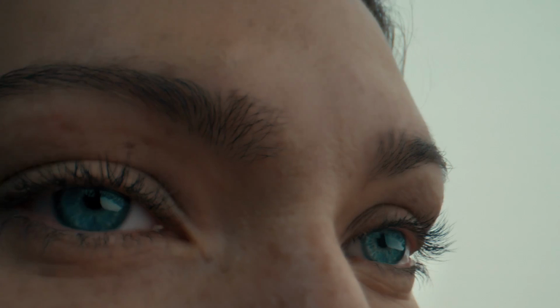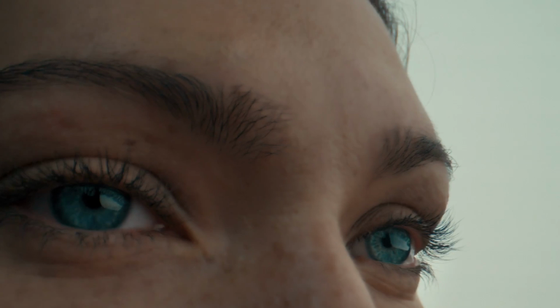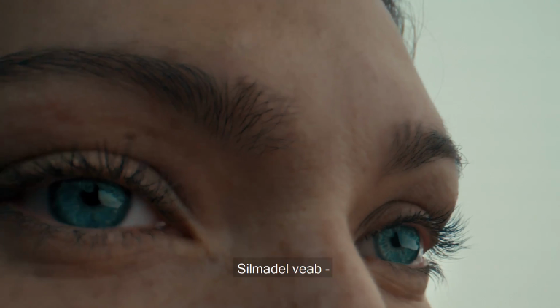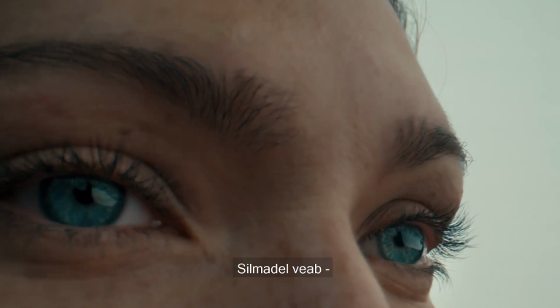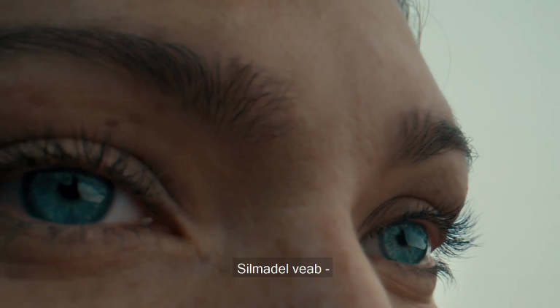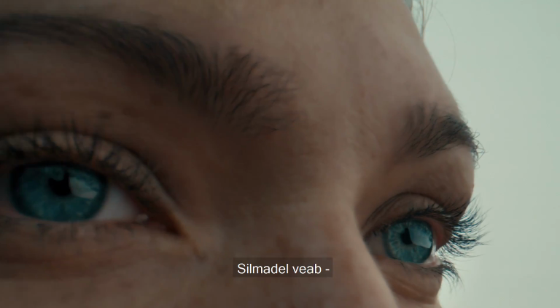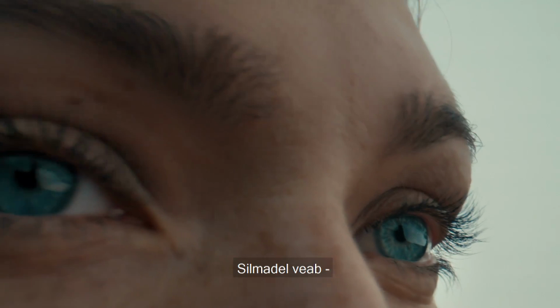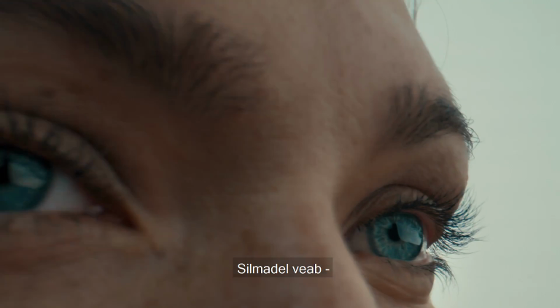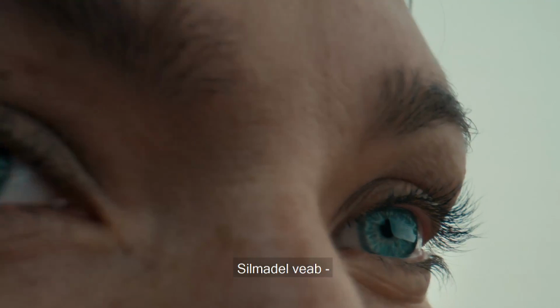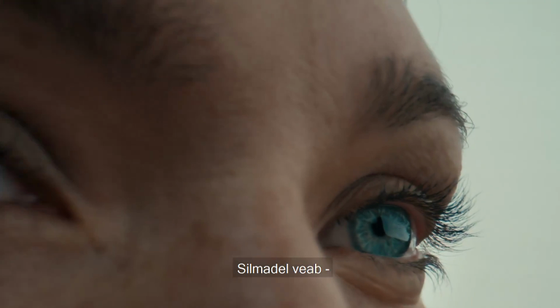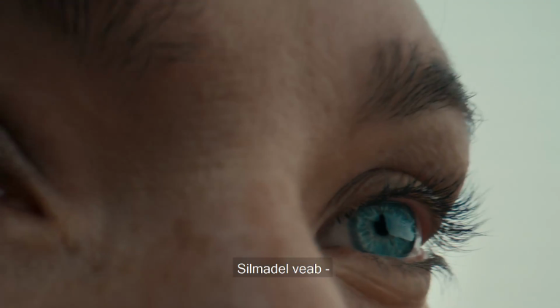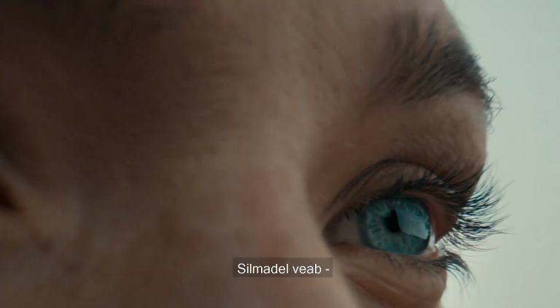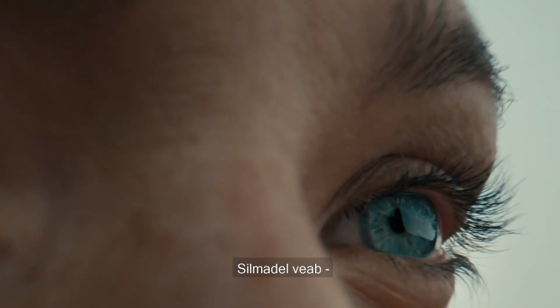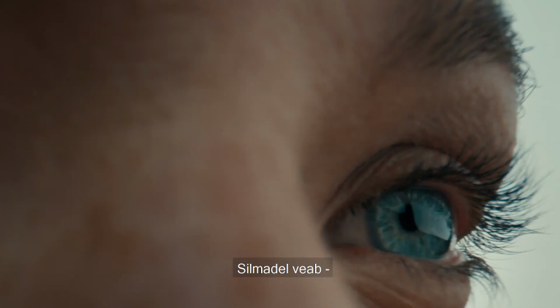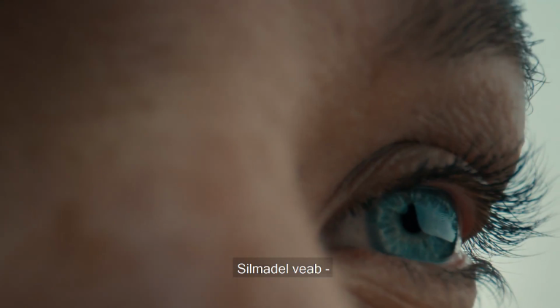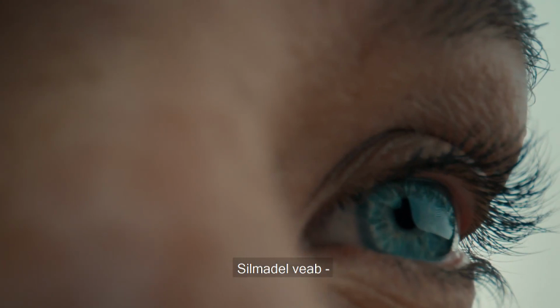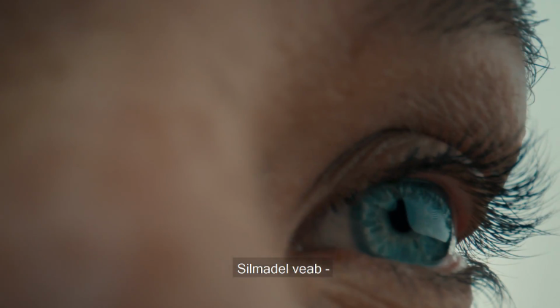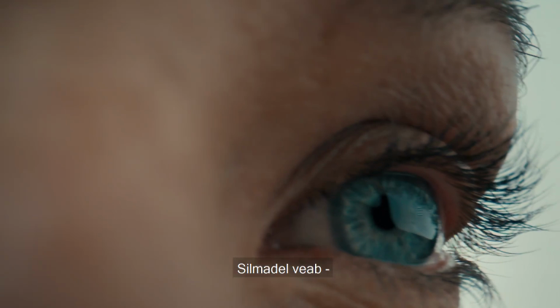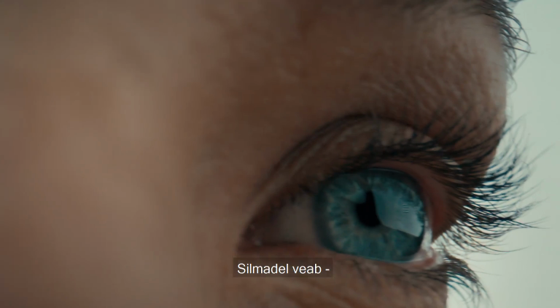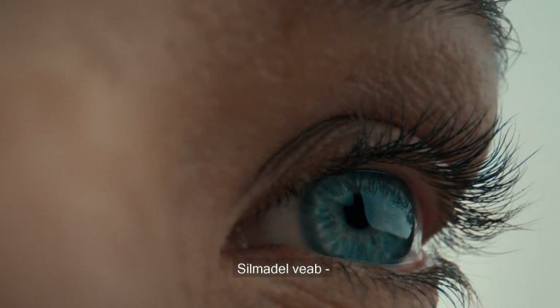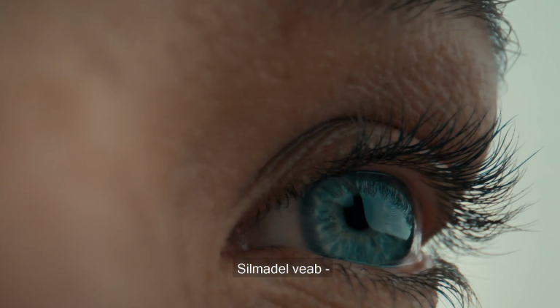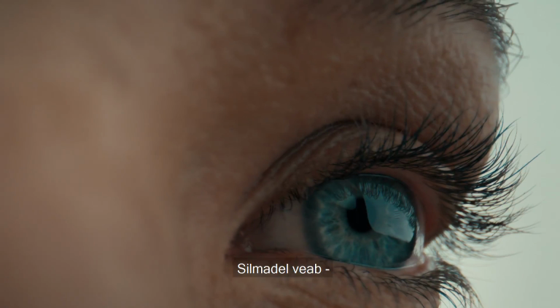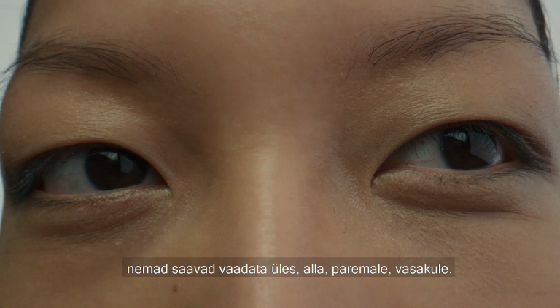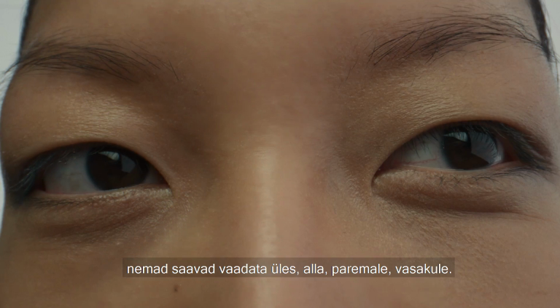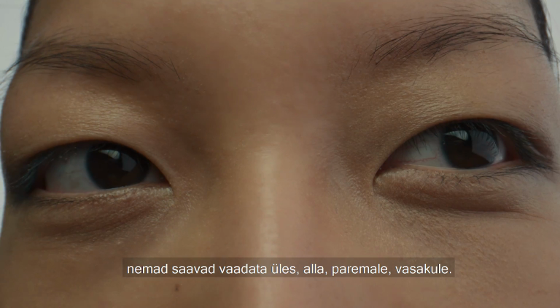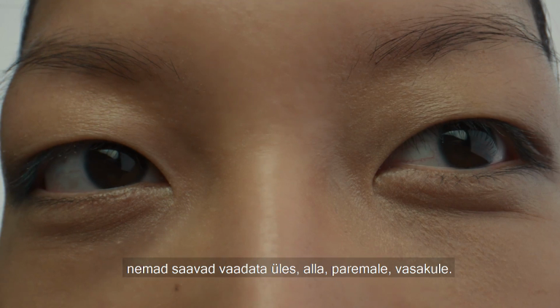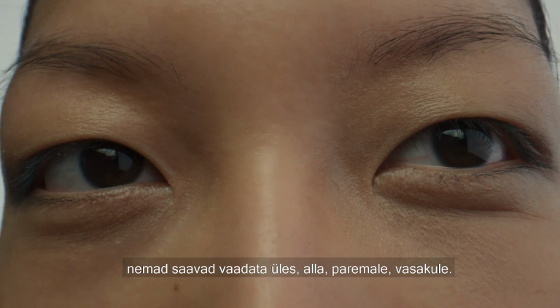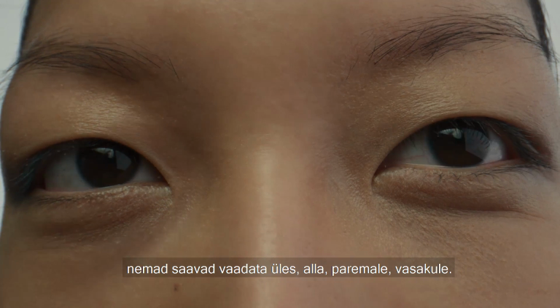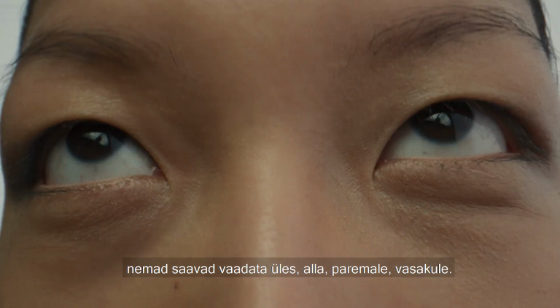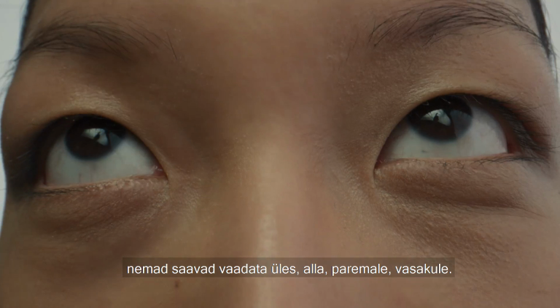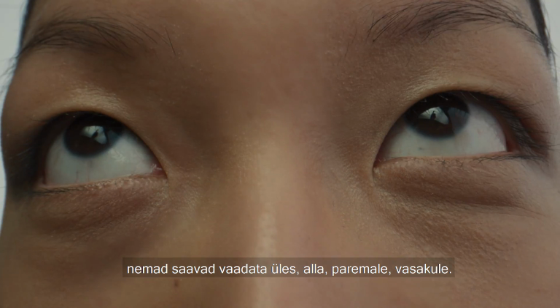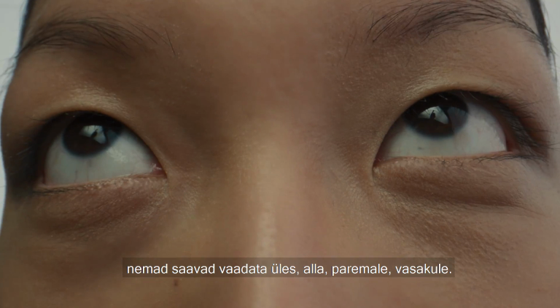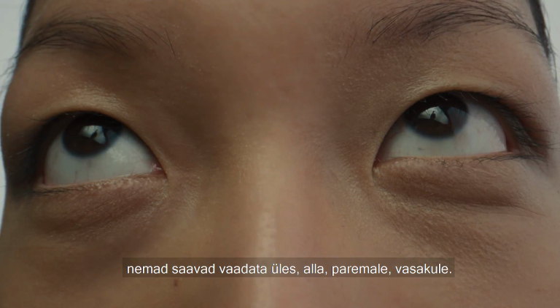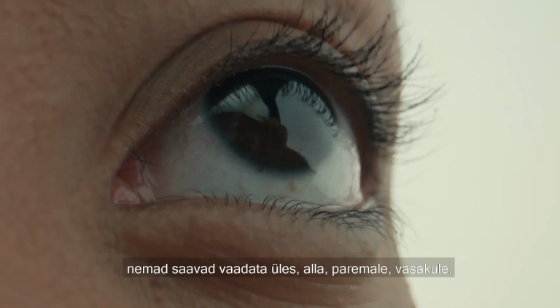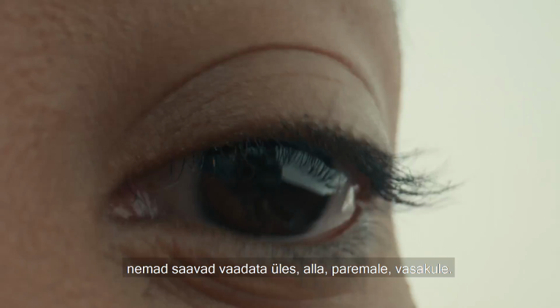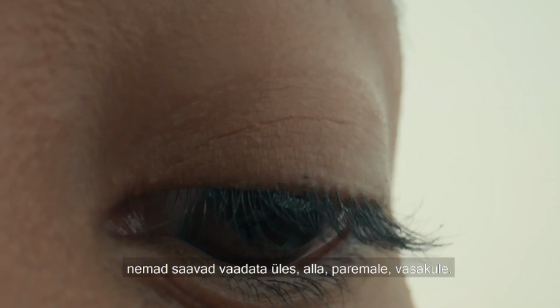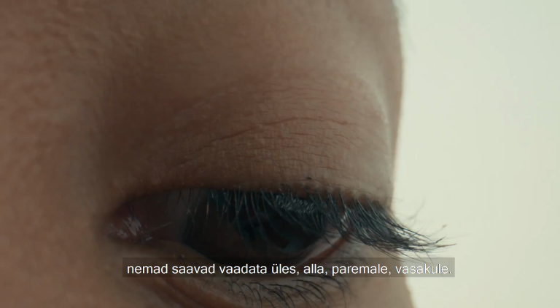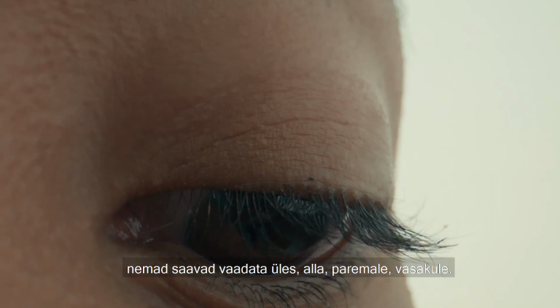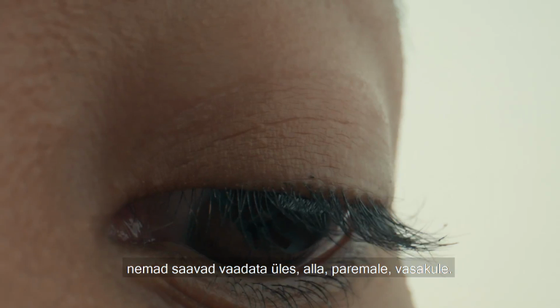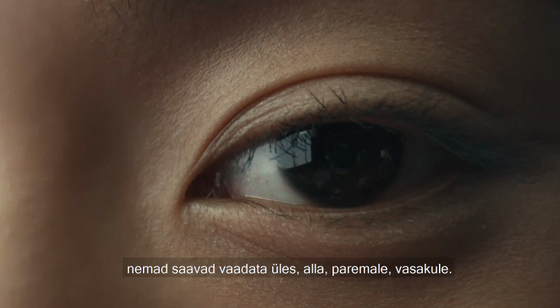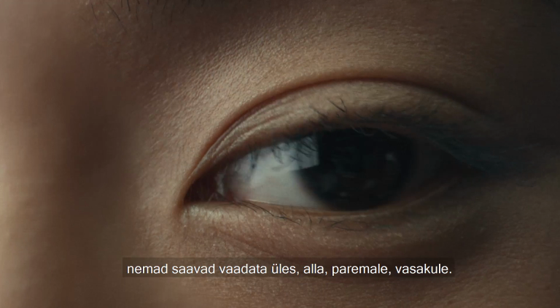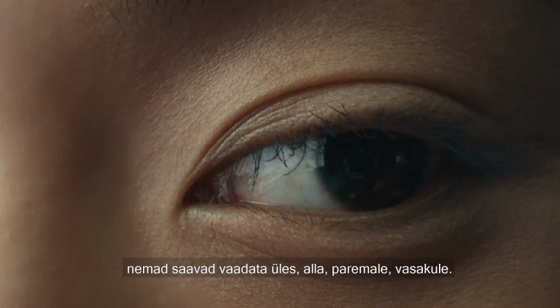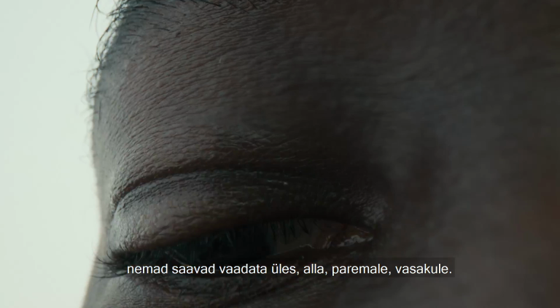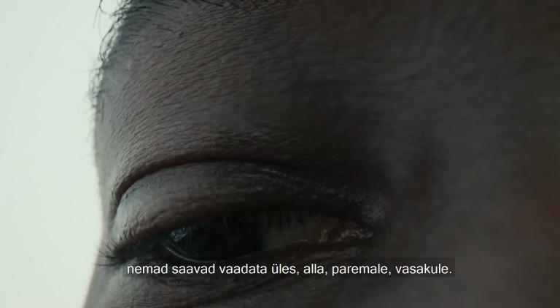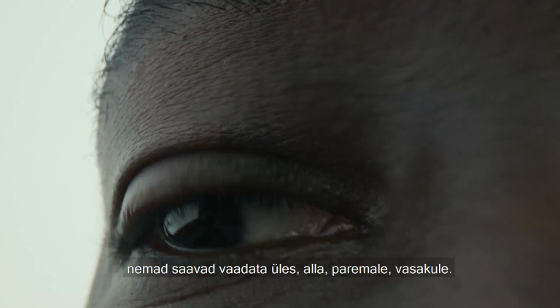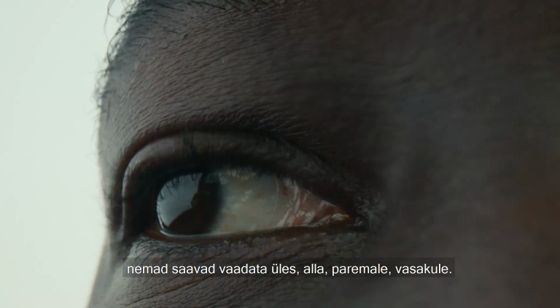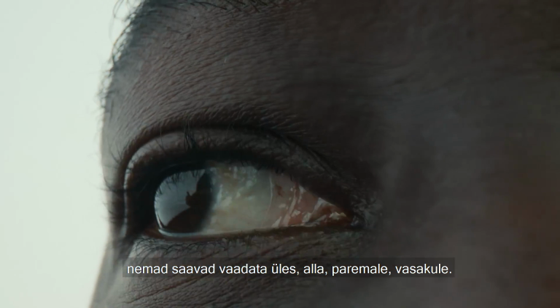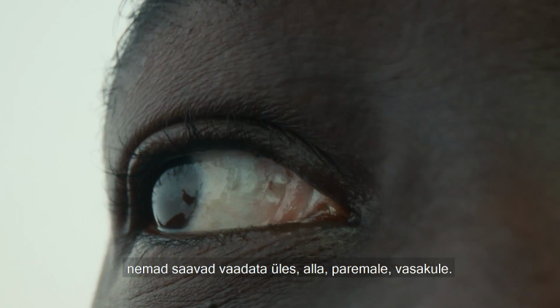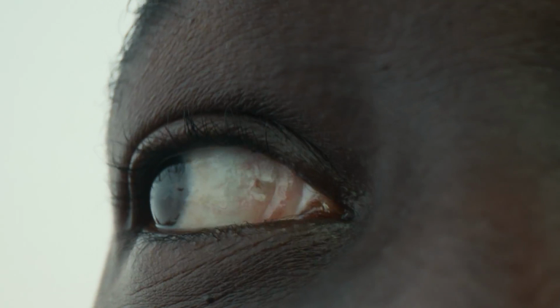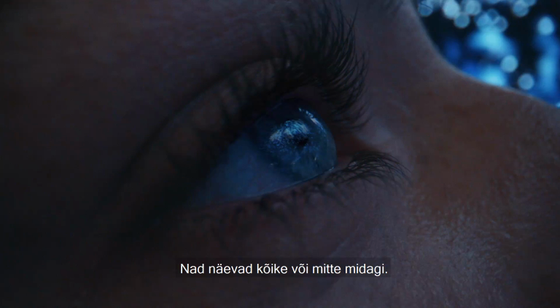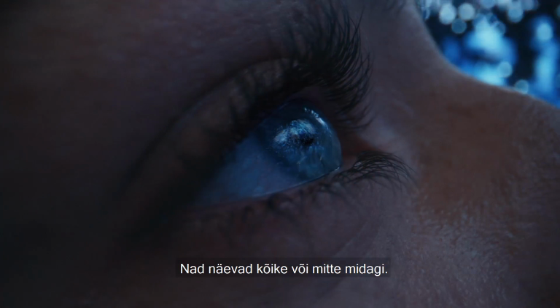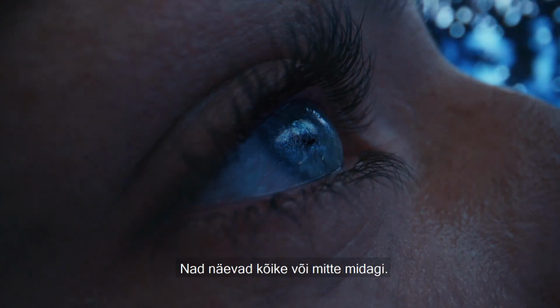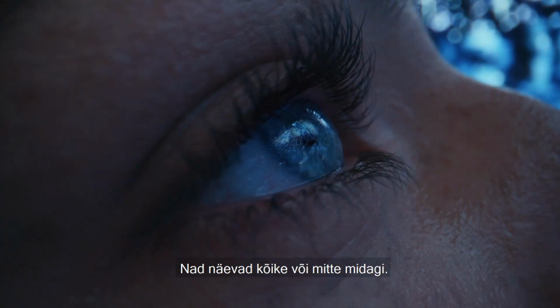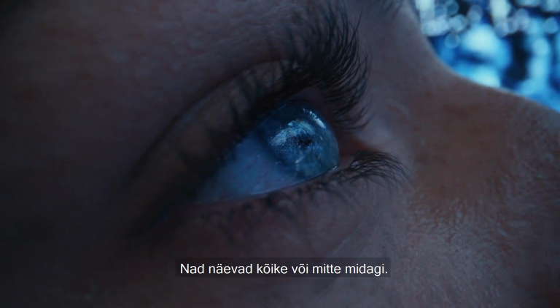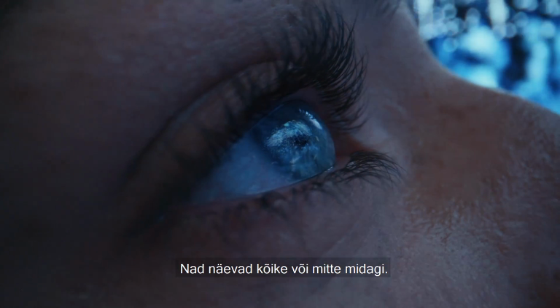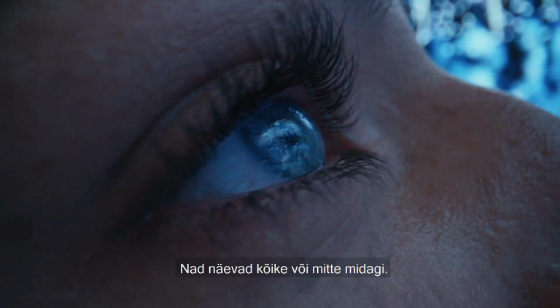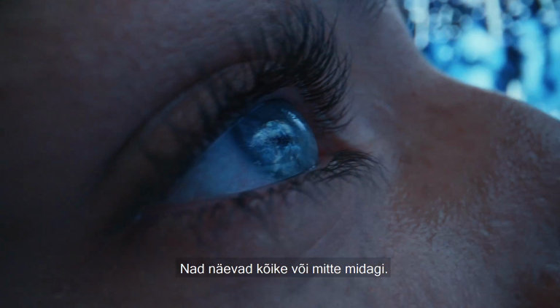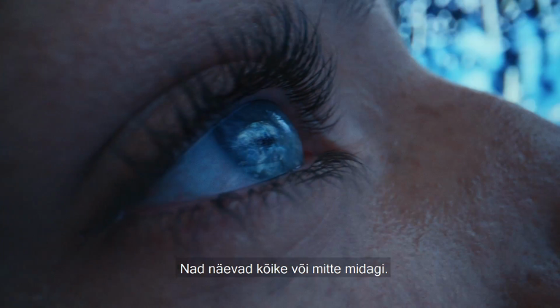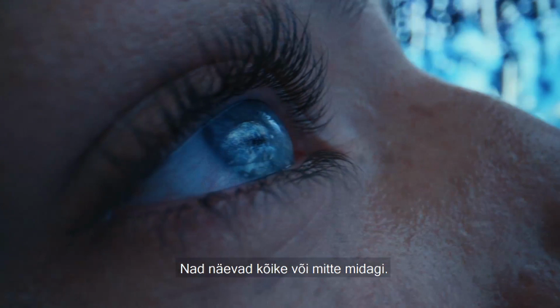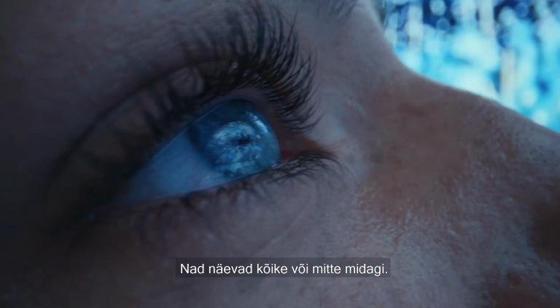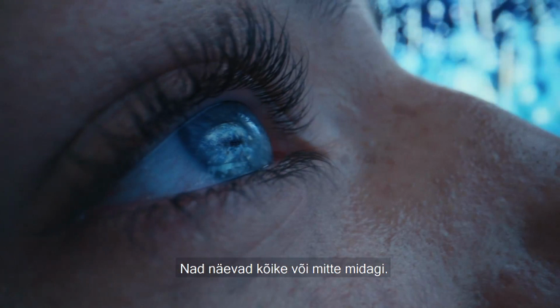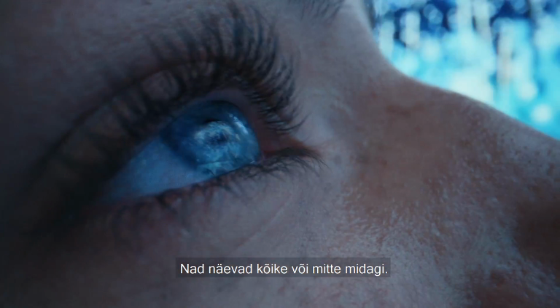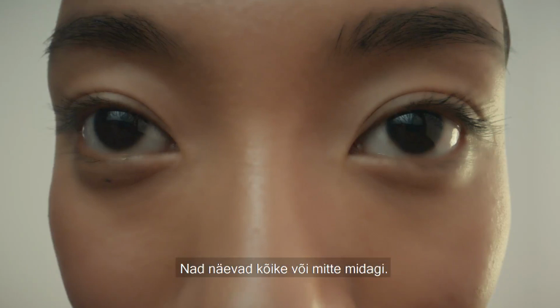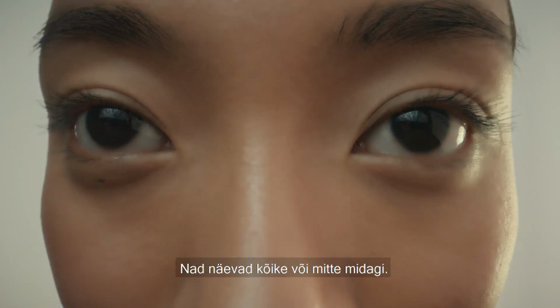Eyes. They got it made. They can look up, down, left, right. They see it all or nothing.